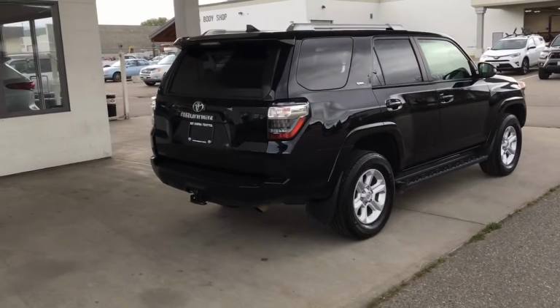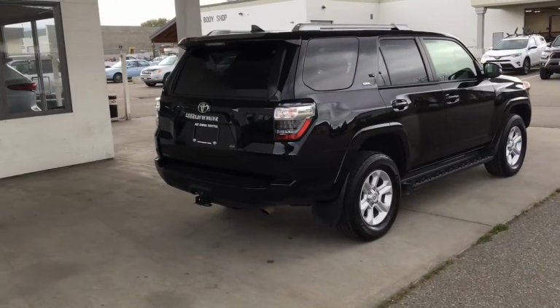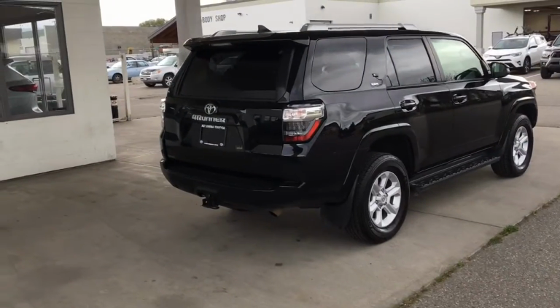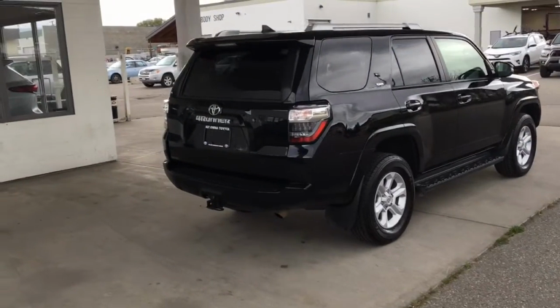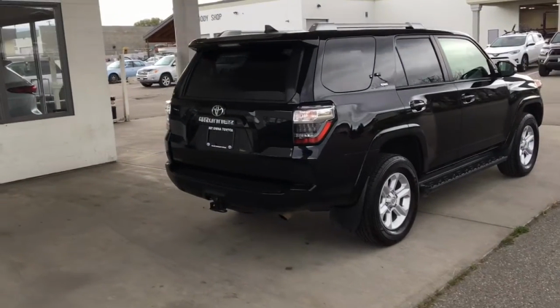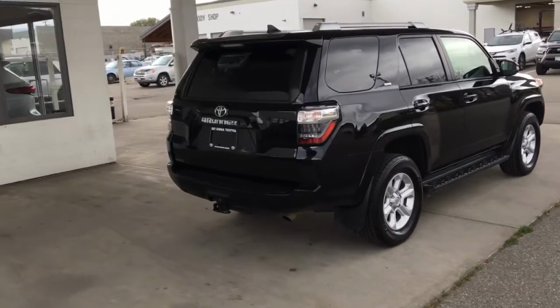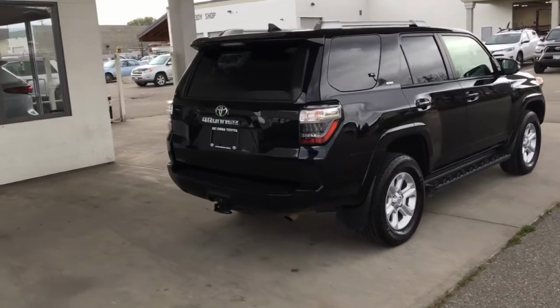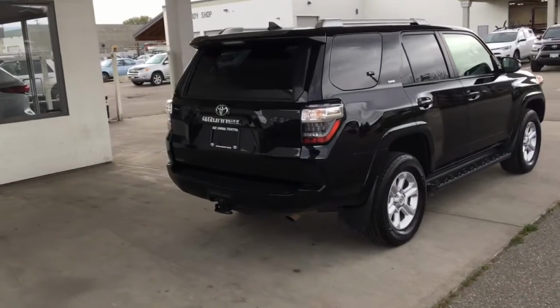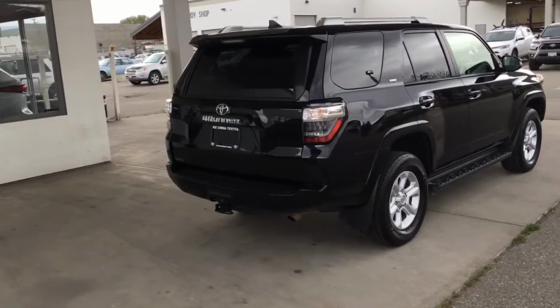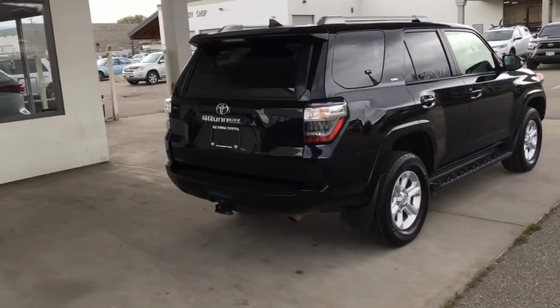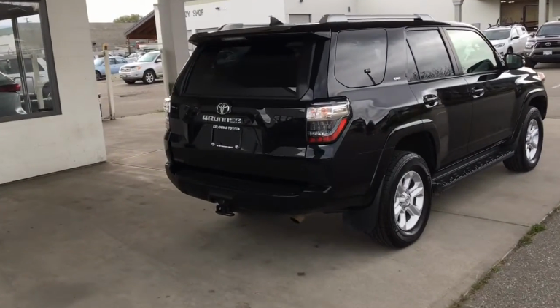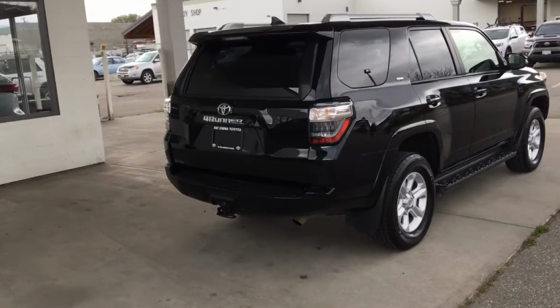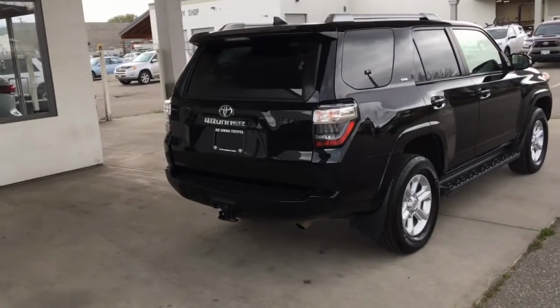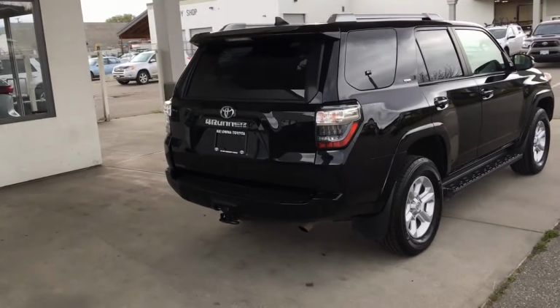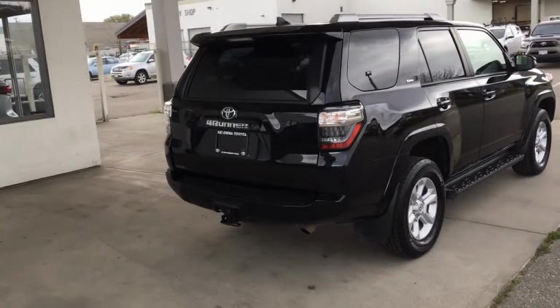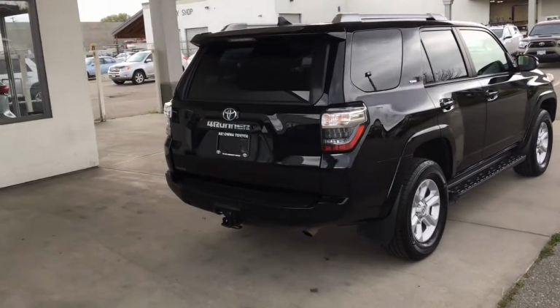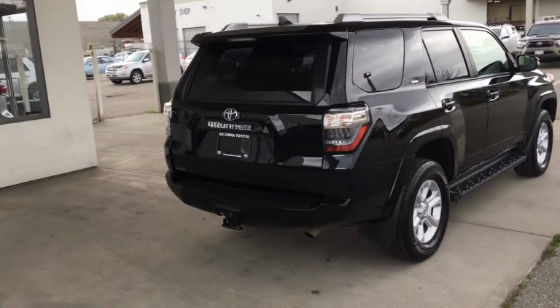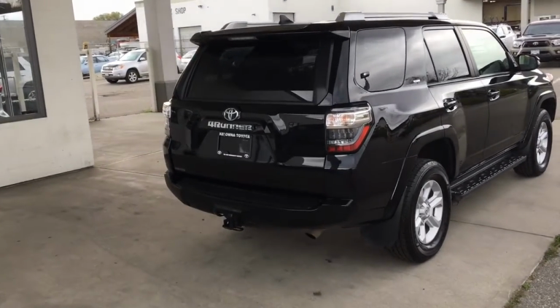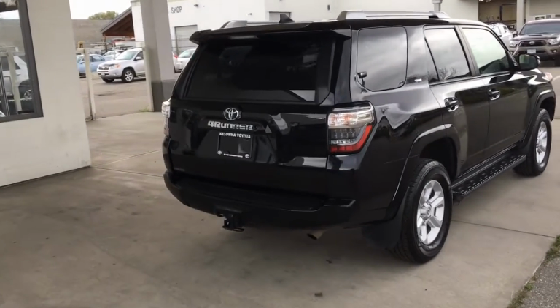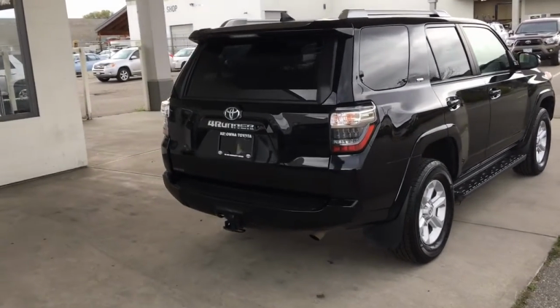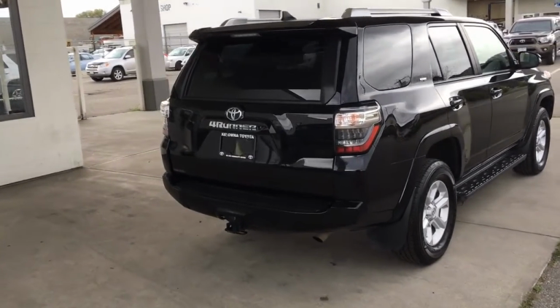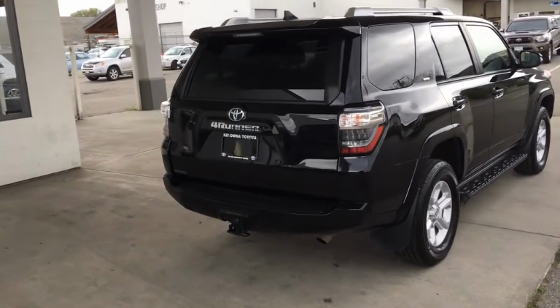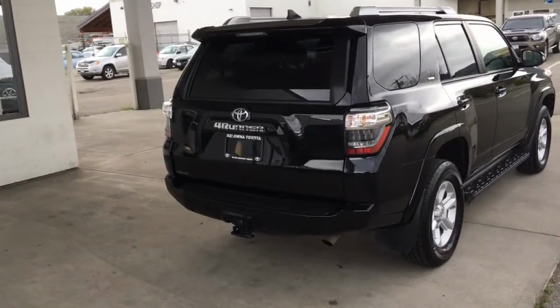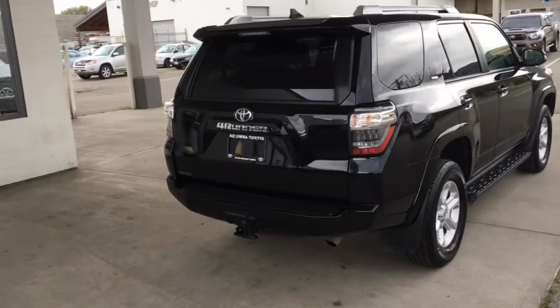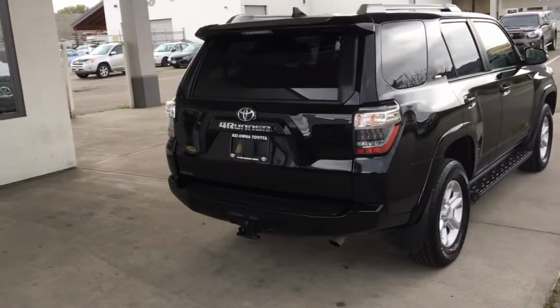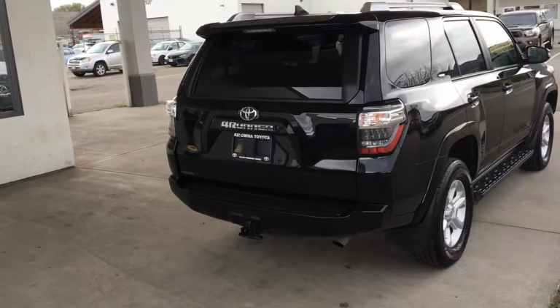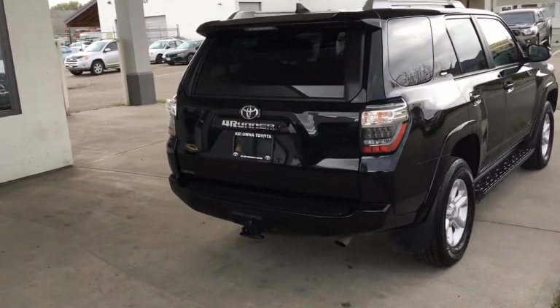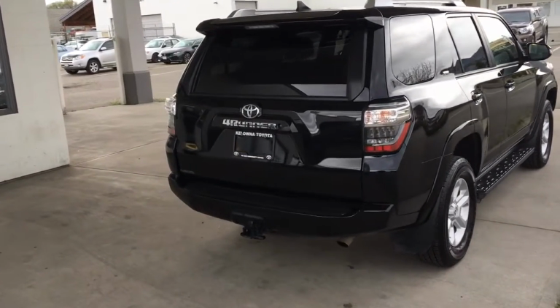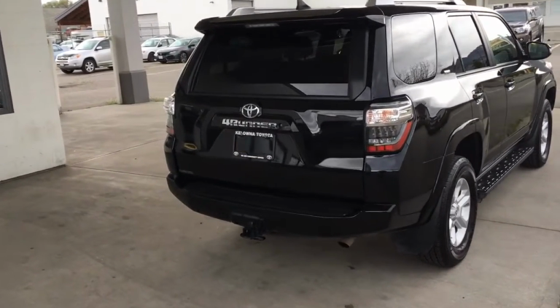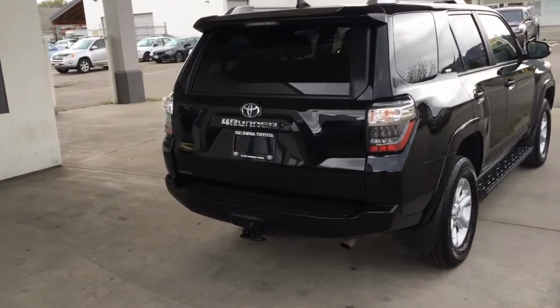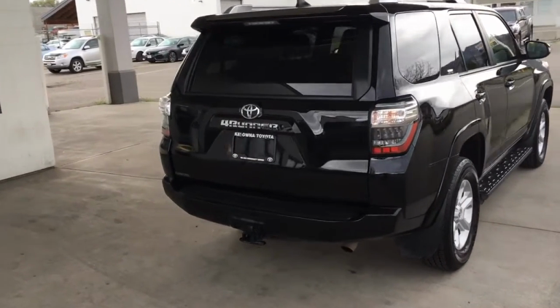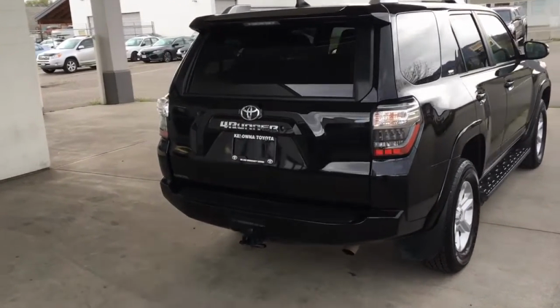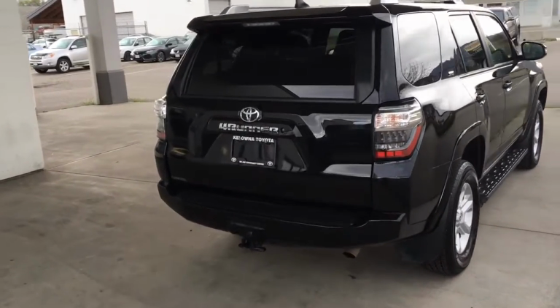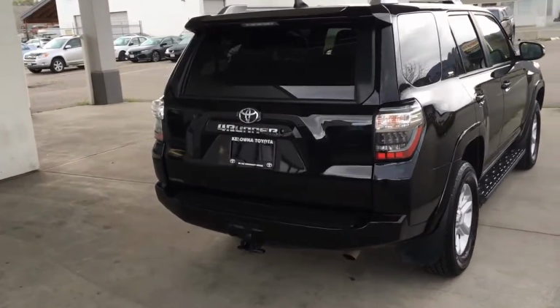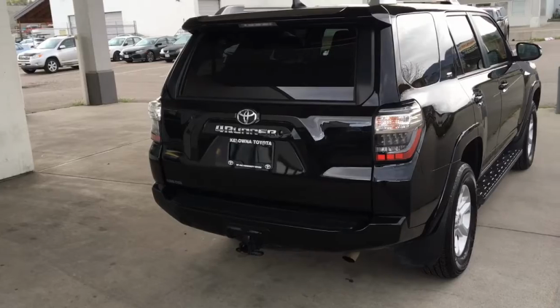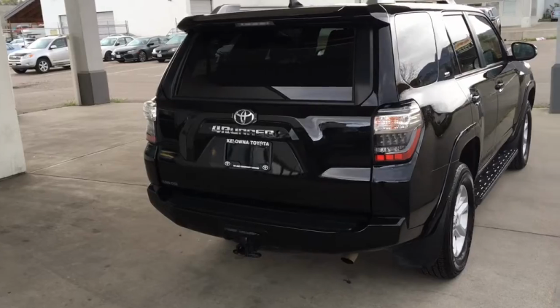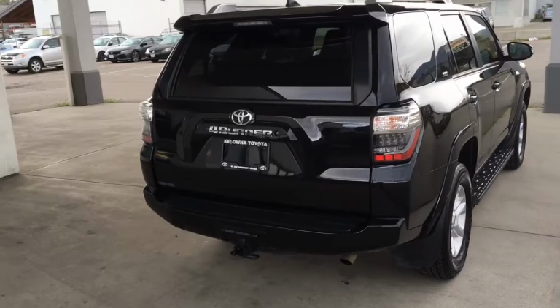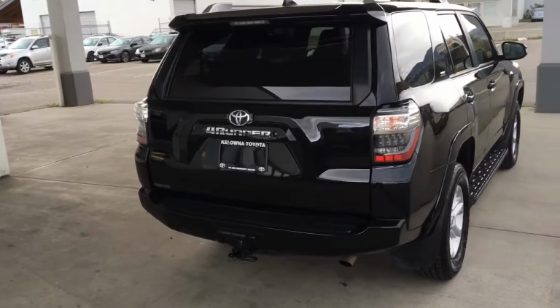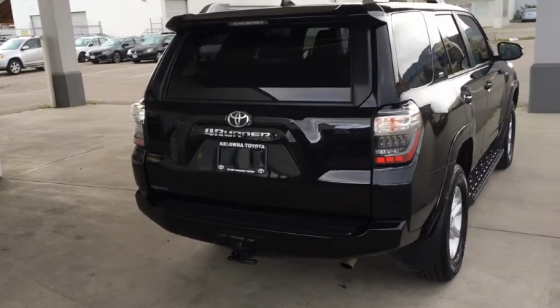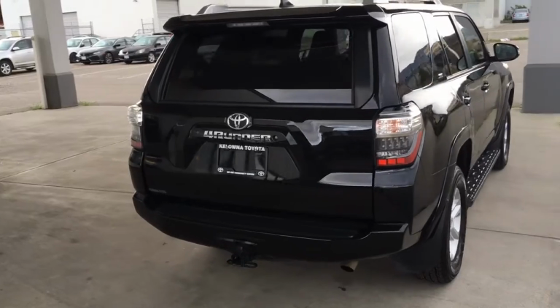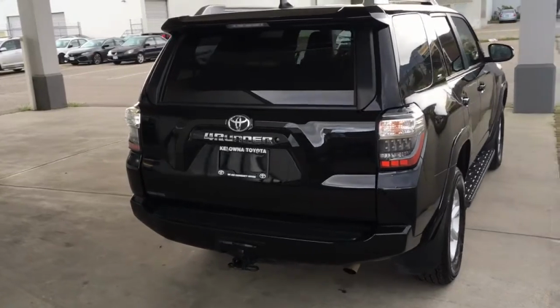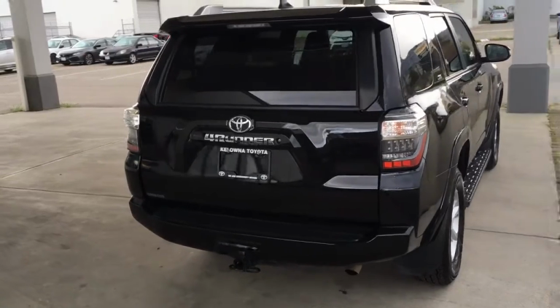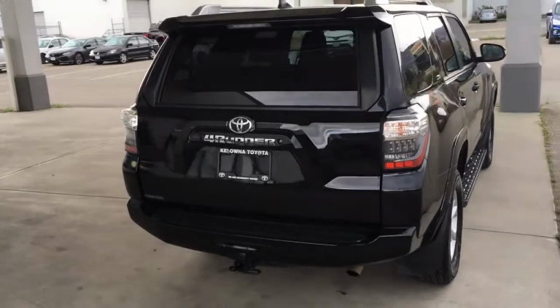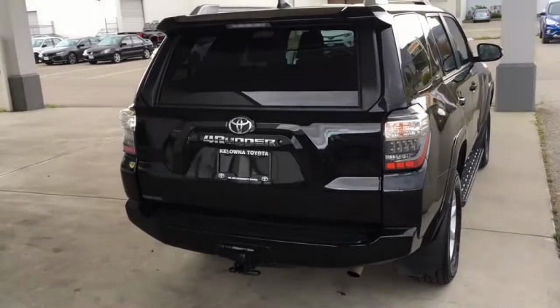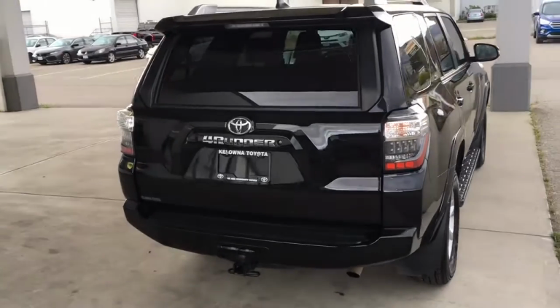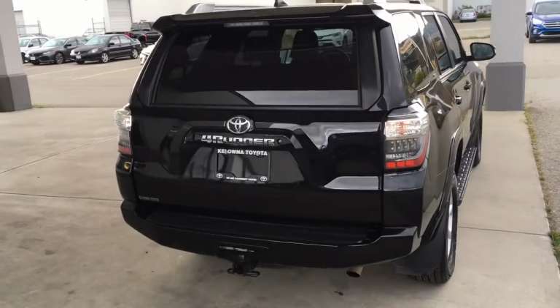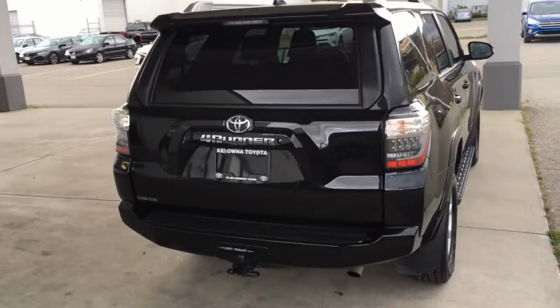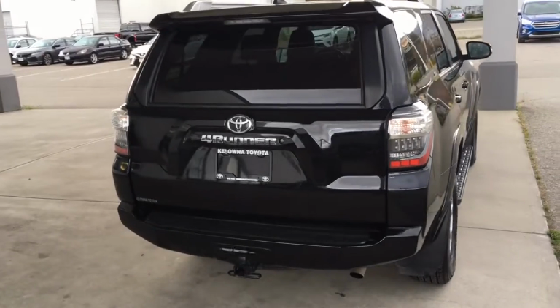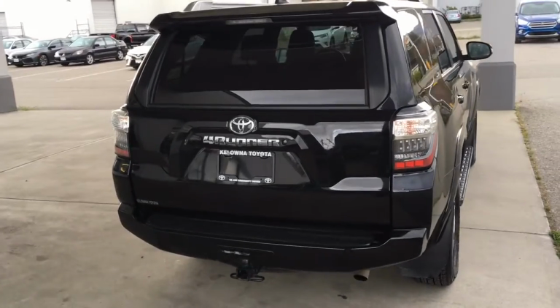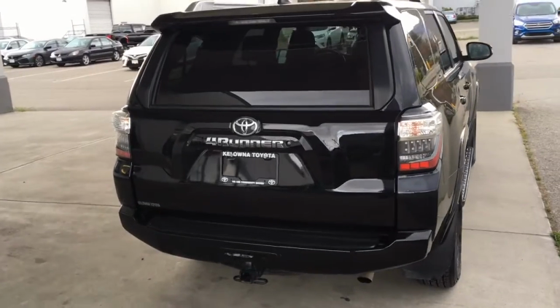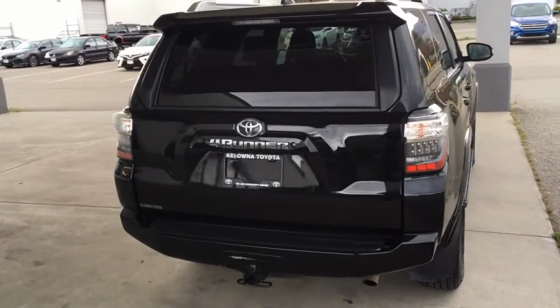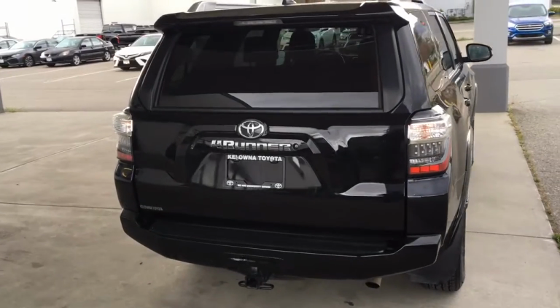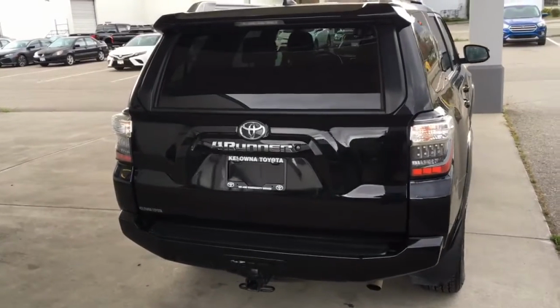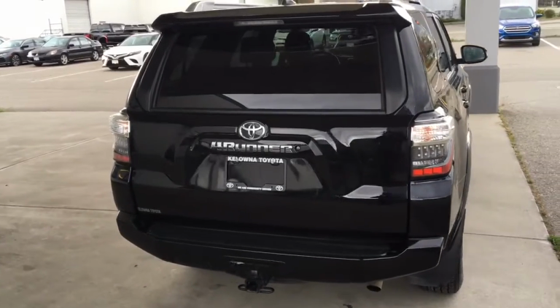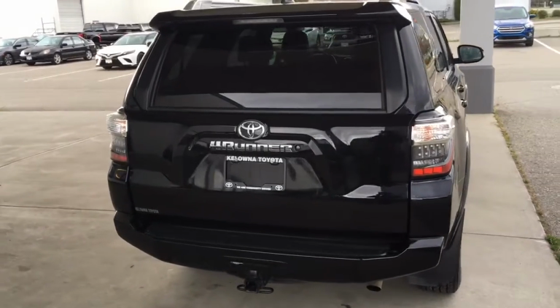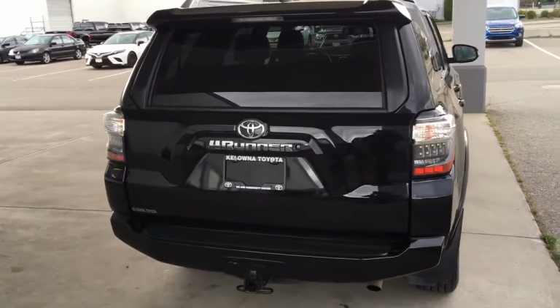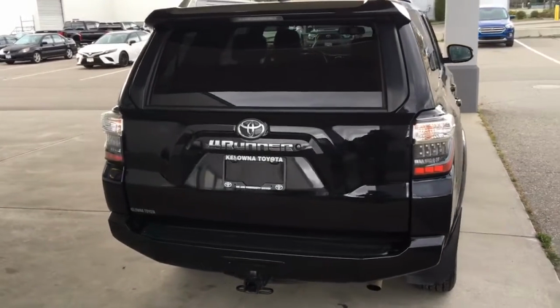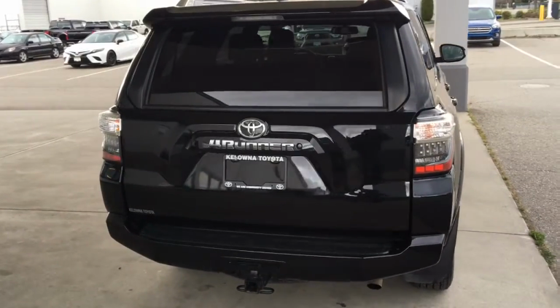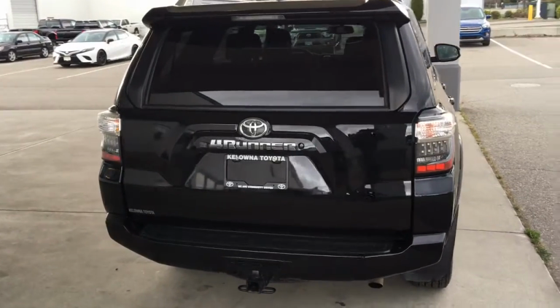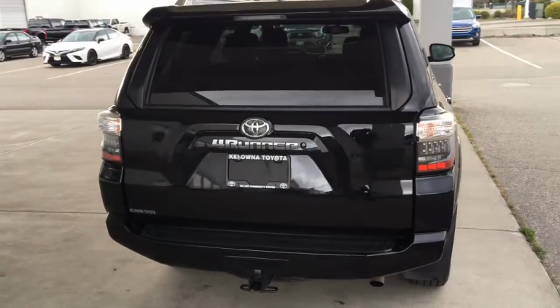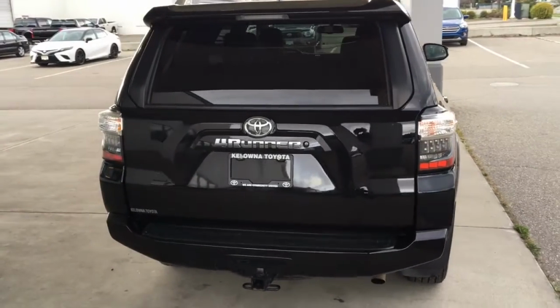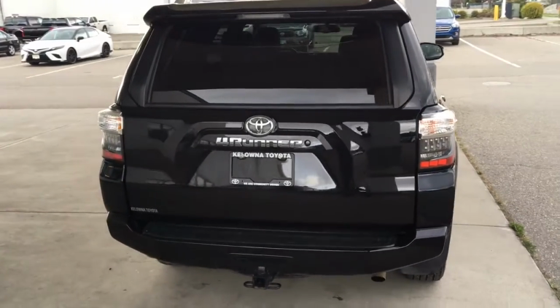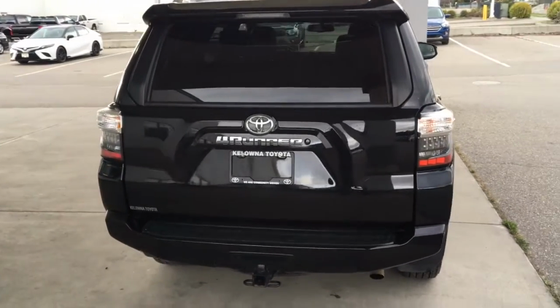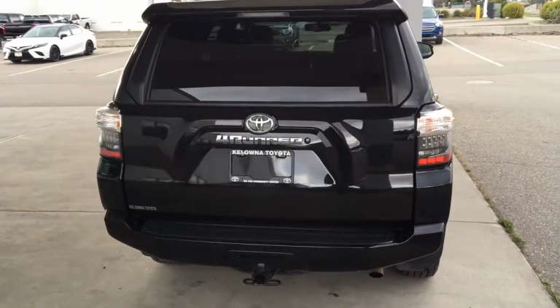Around the back you'll find a color matched rear spoiler, LED tail lights, a shark fin antenna, a bumper protector and tow package.